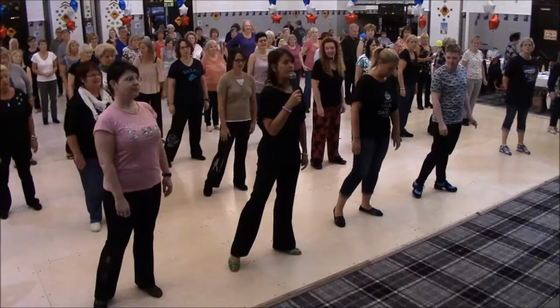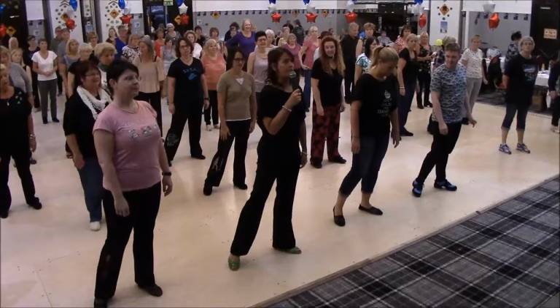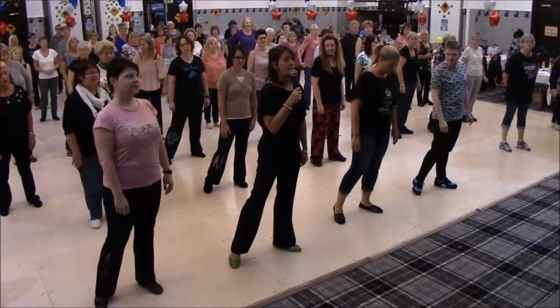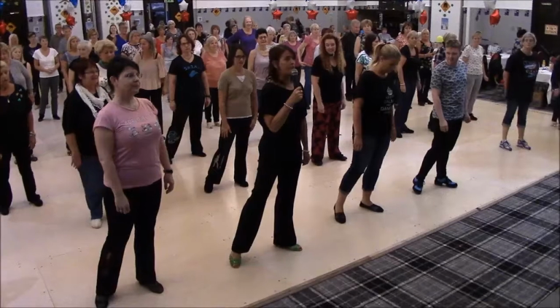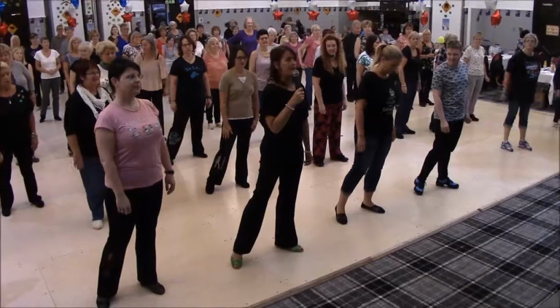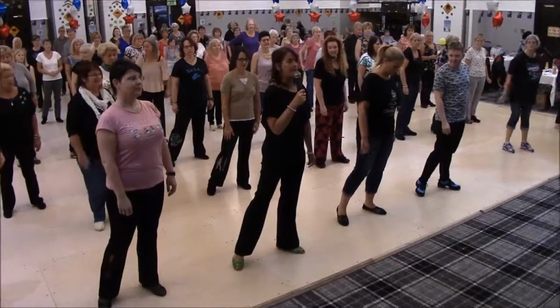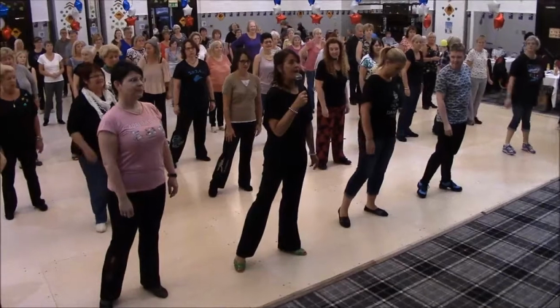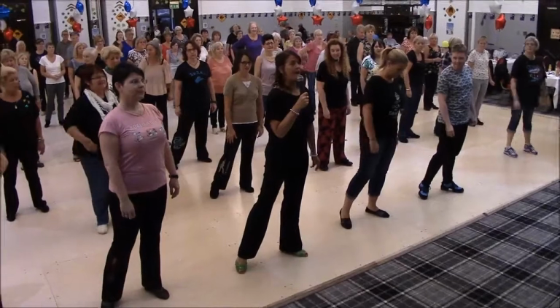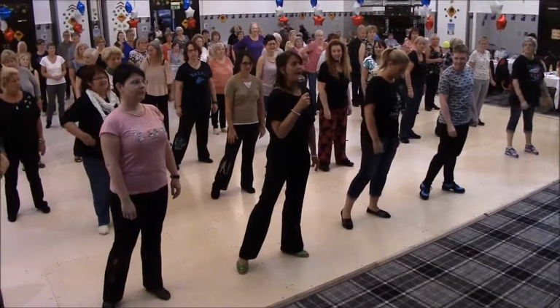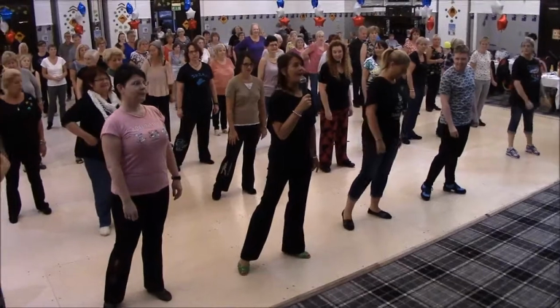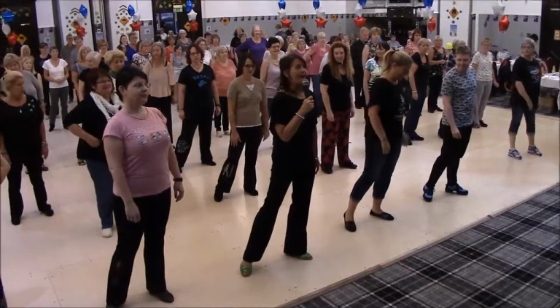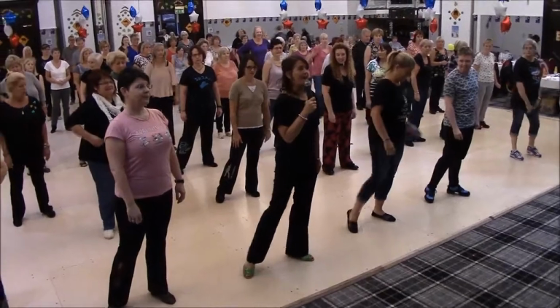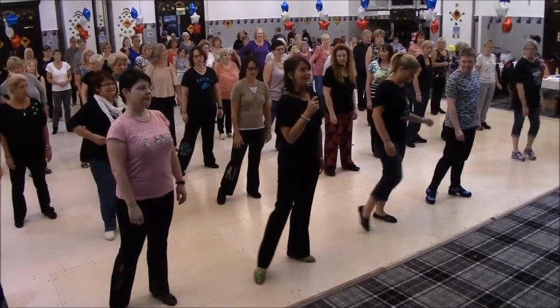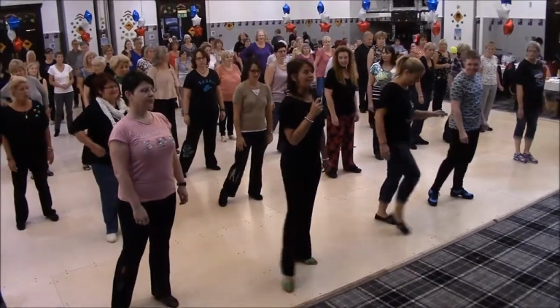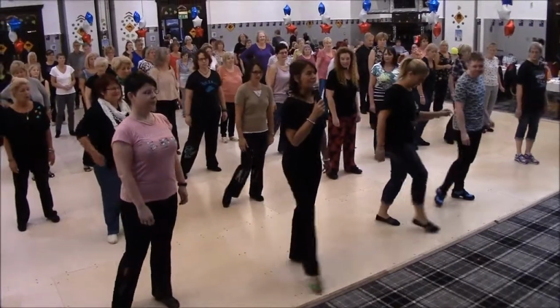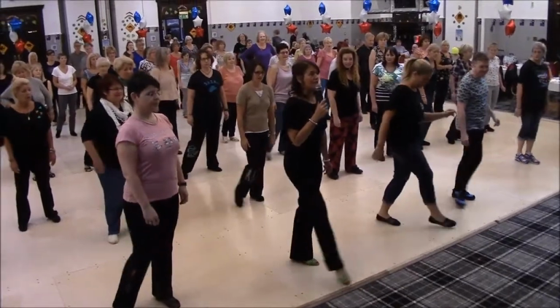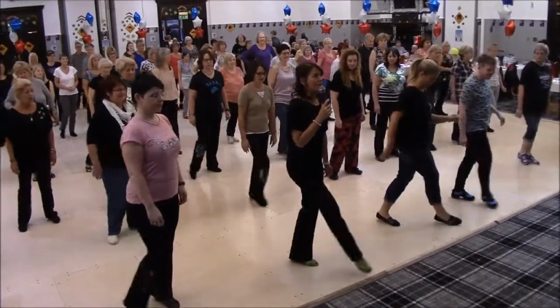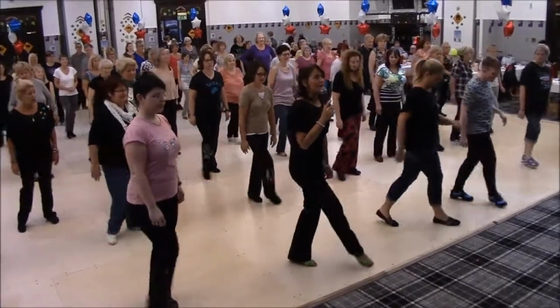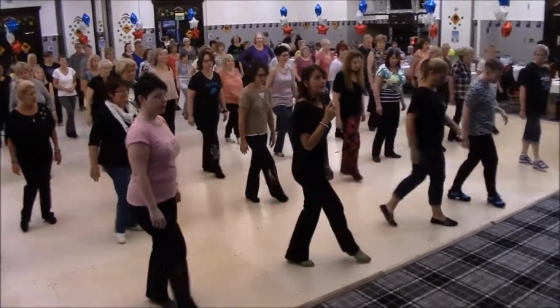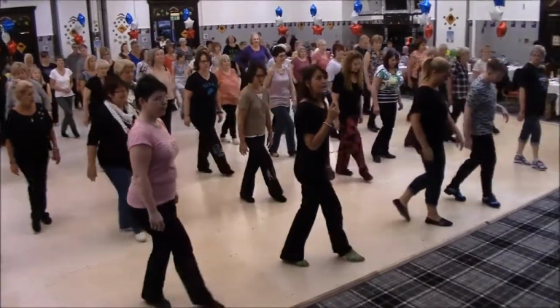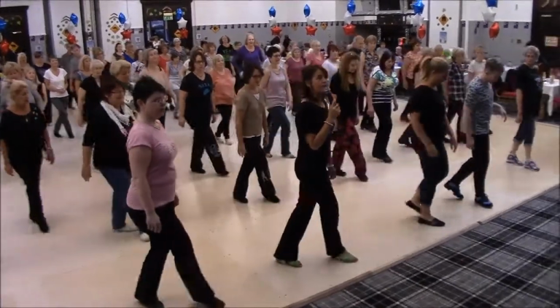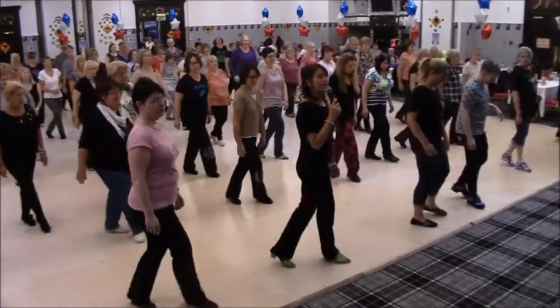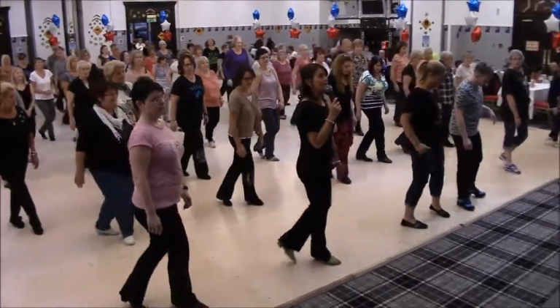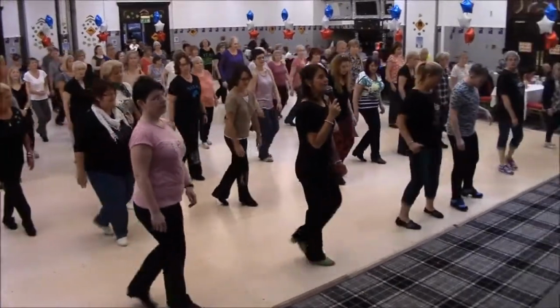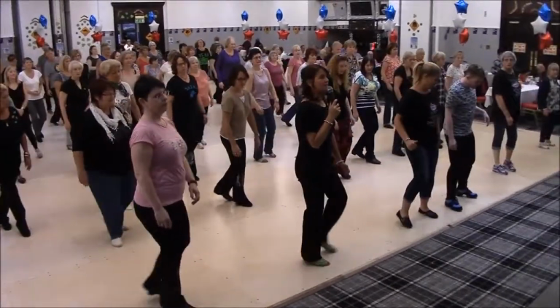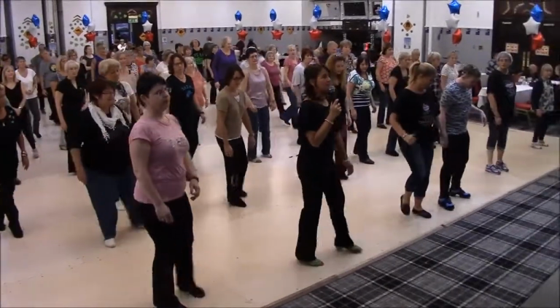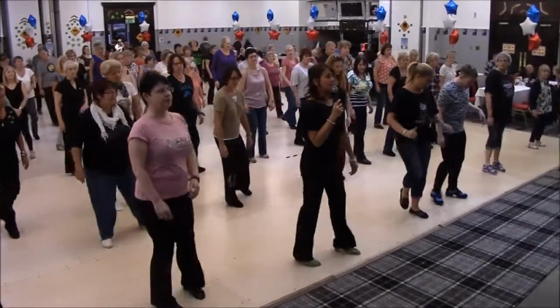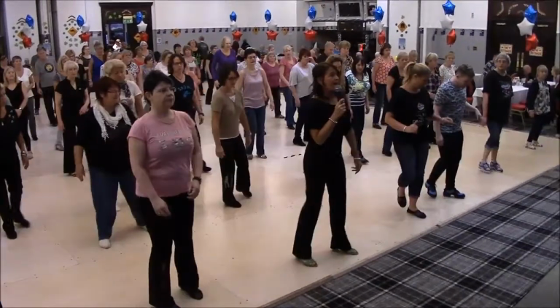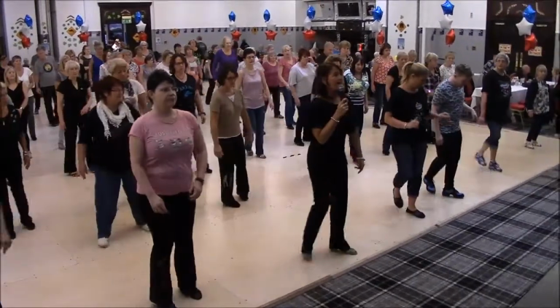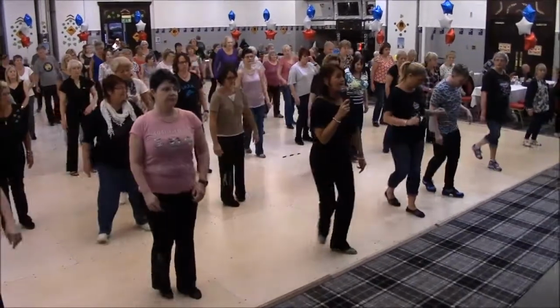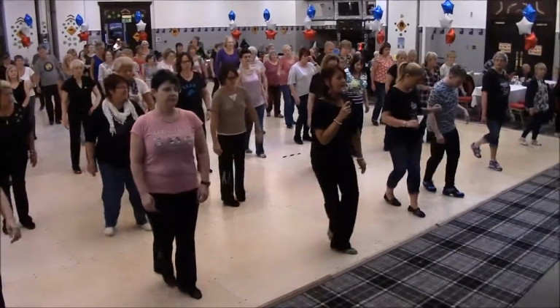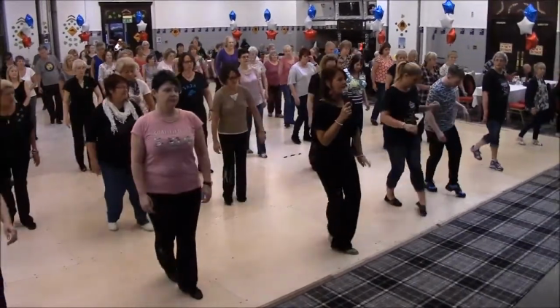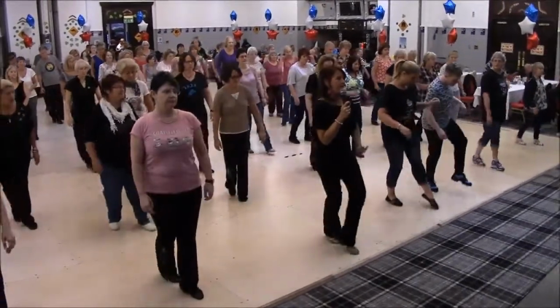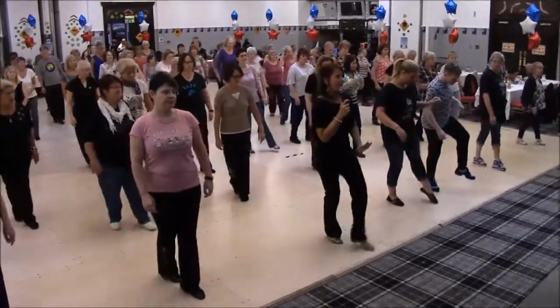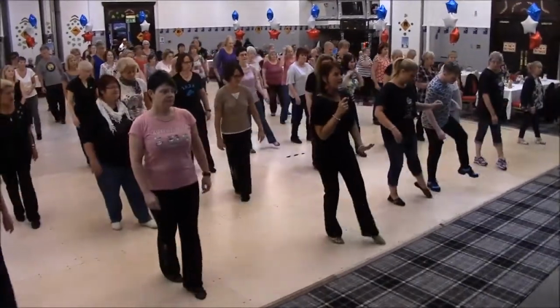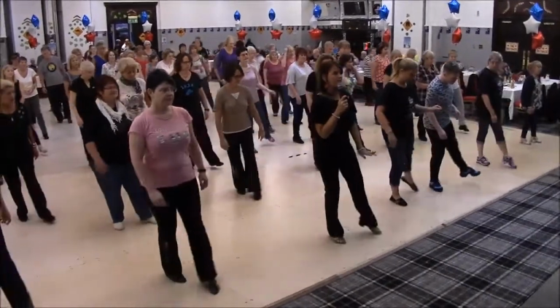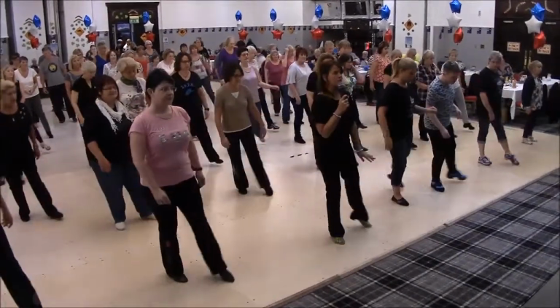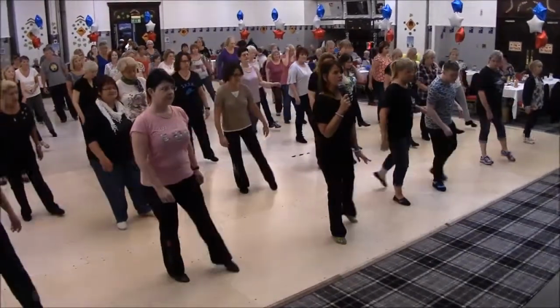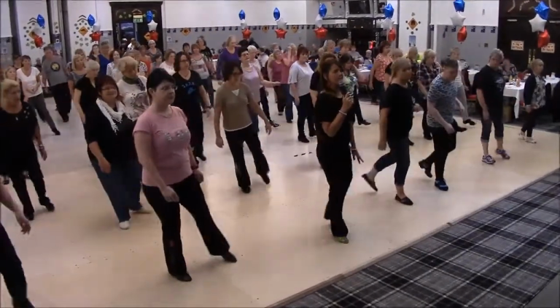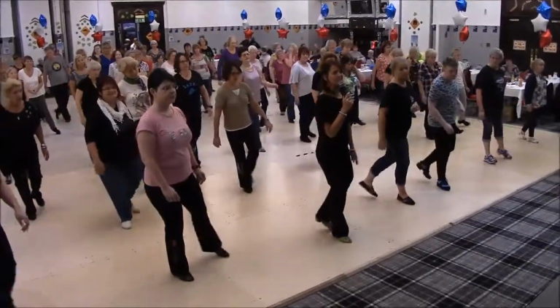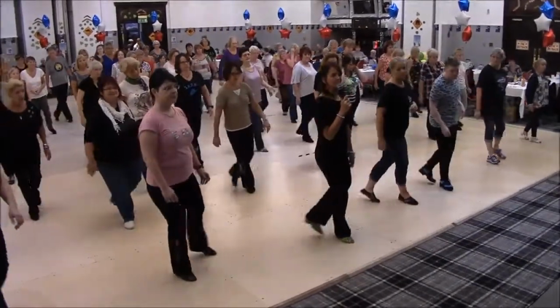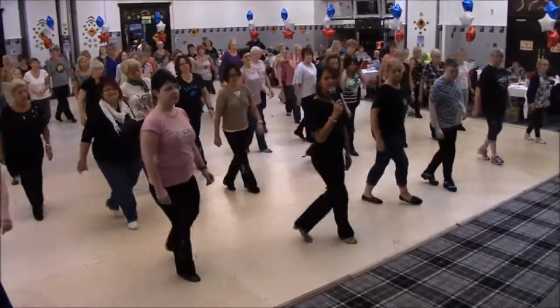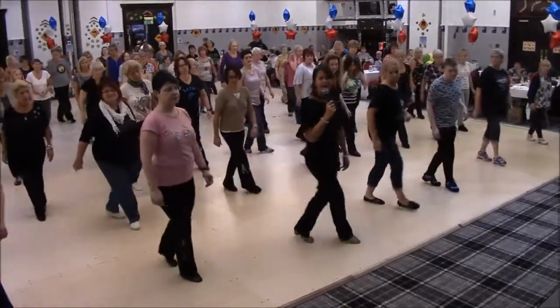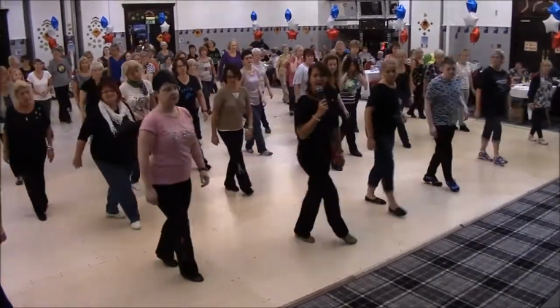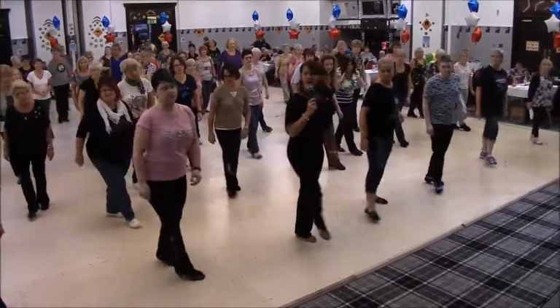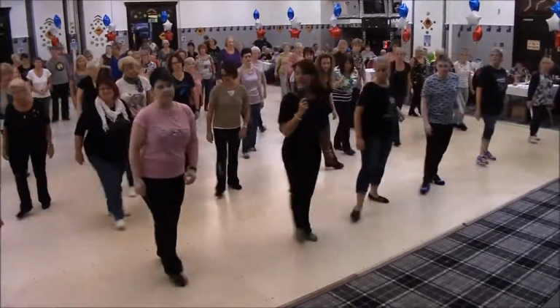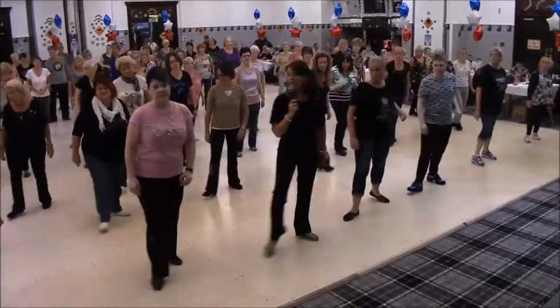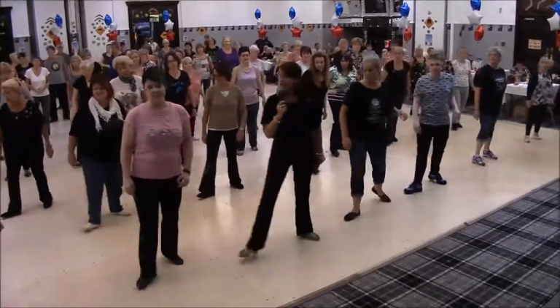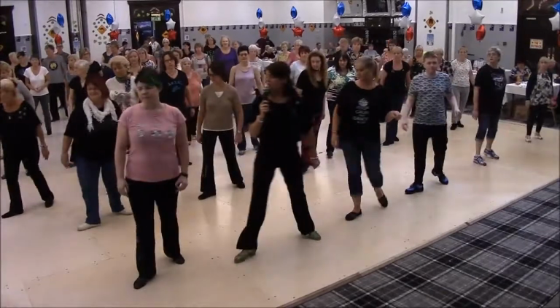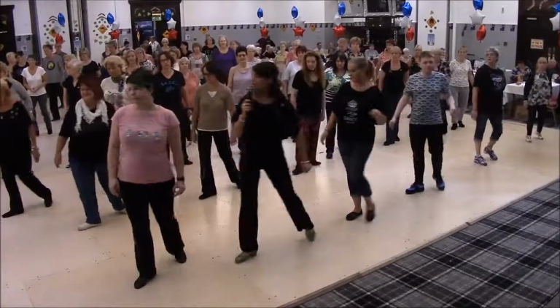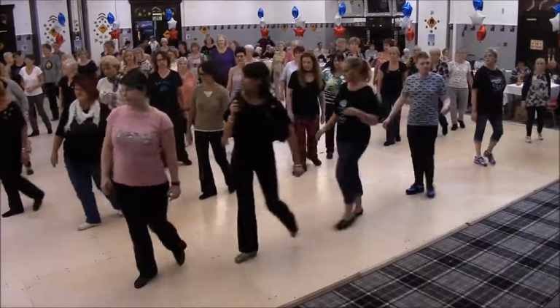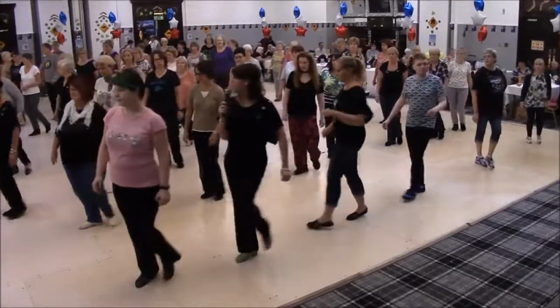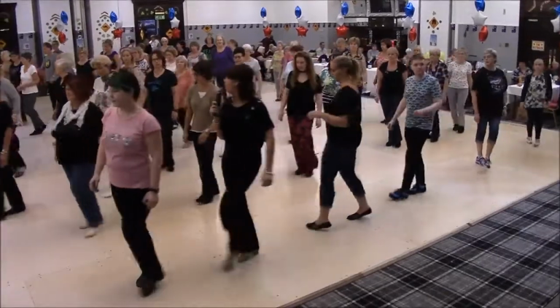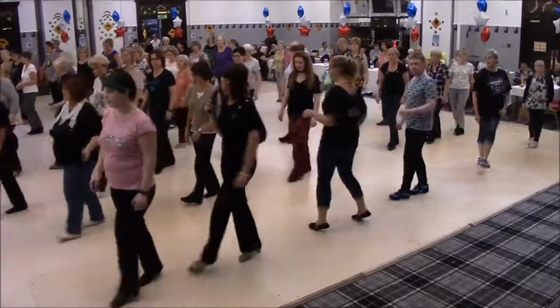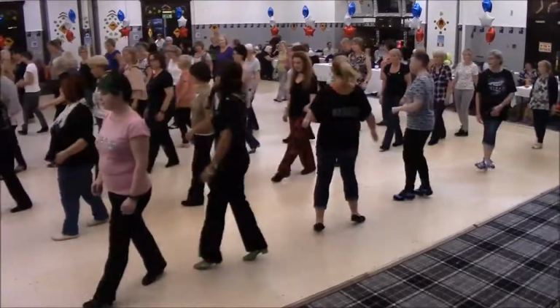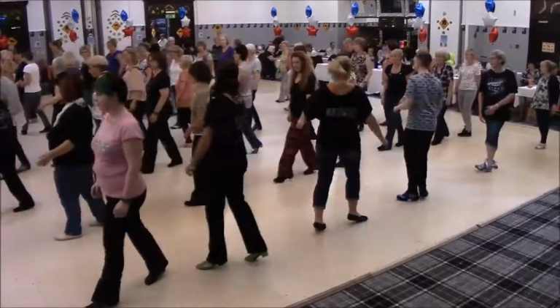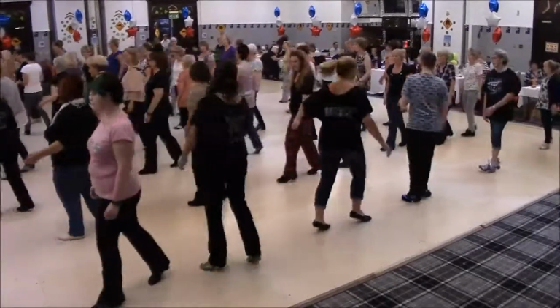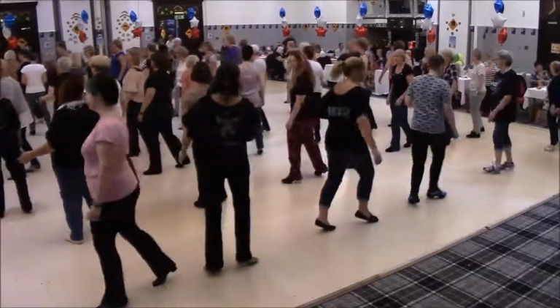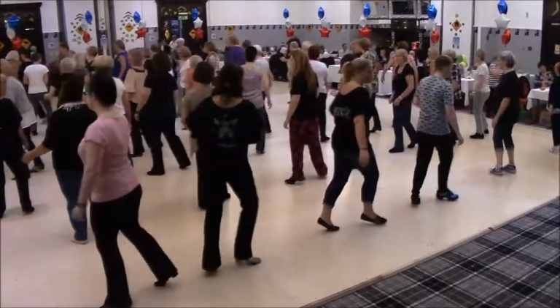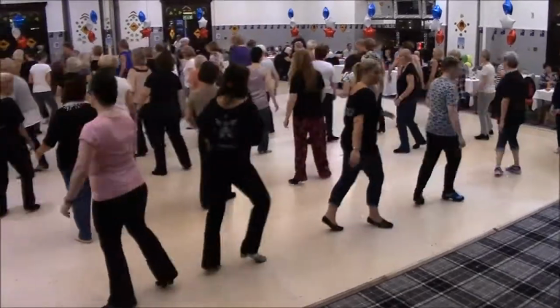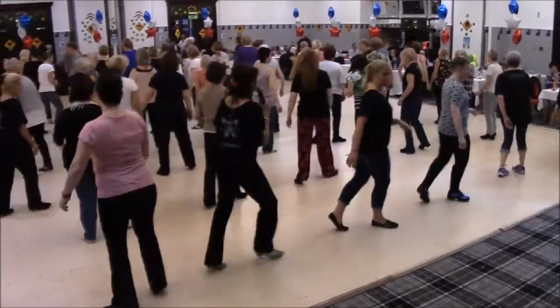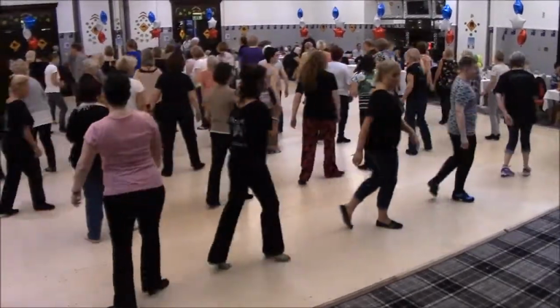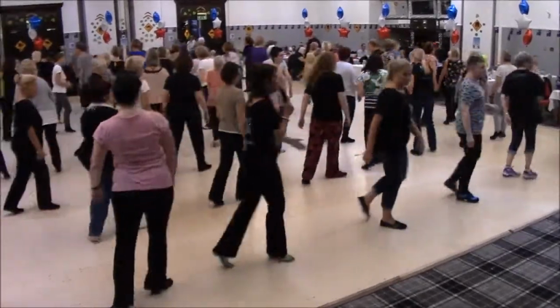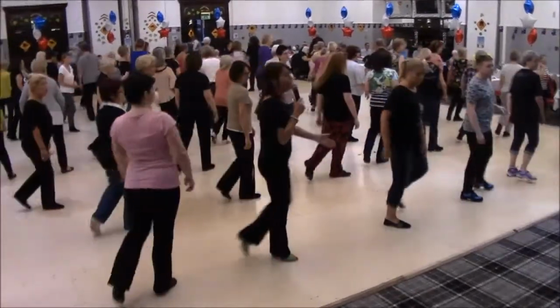Front, side, behind, and front, side, behind, sweep, behind, turn, all the way round.